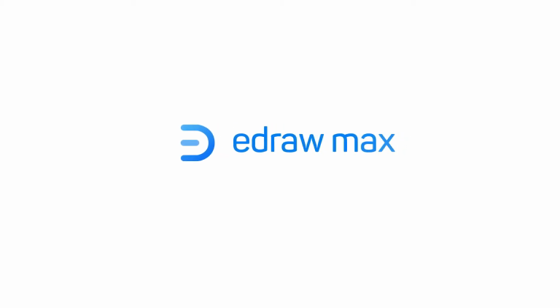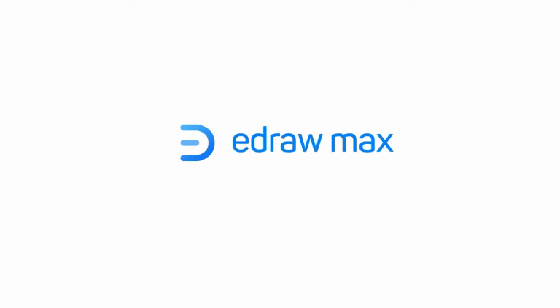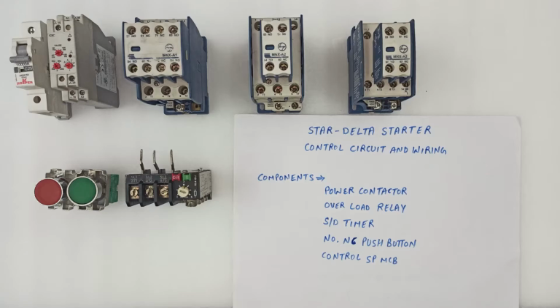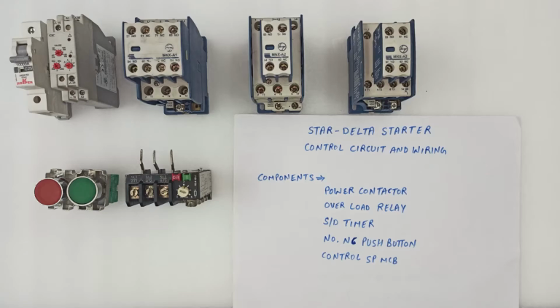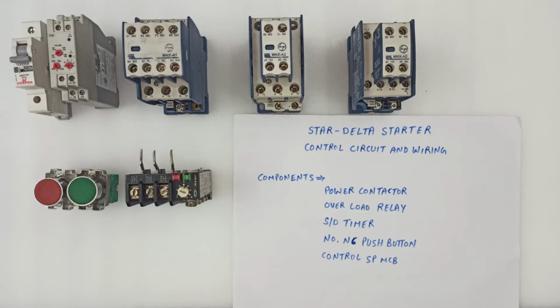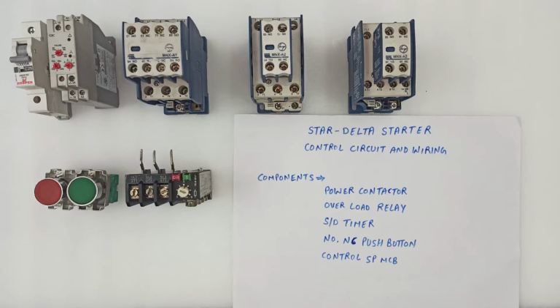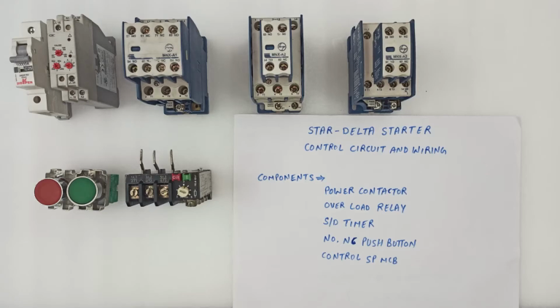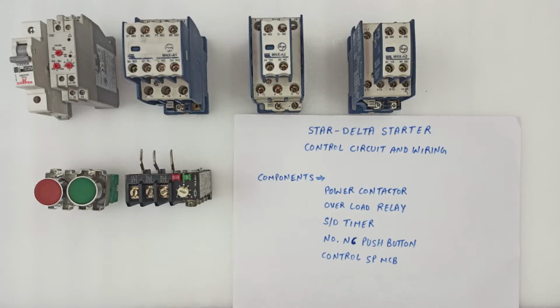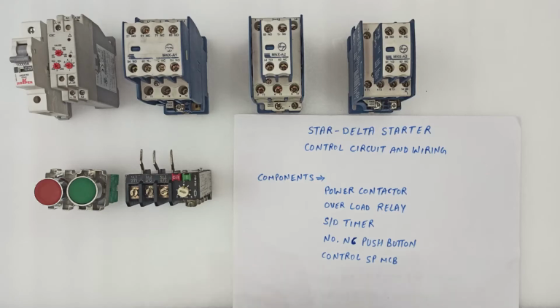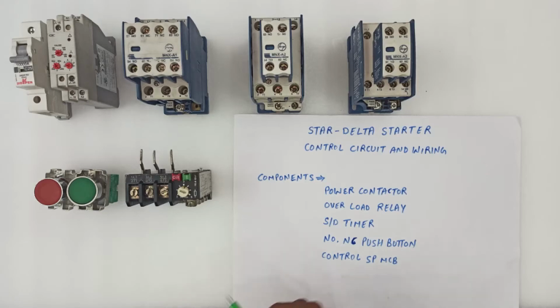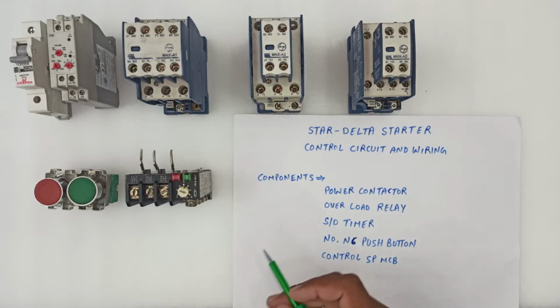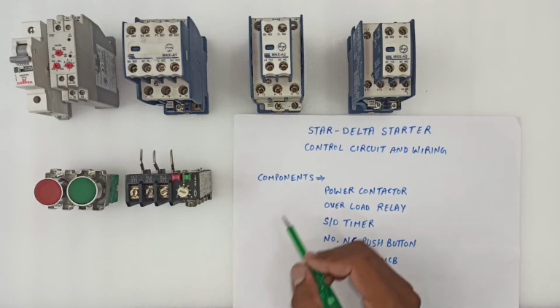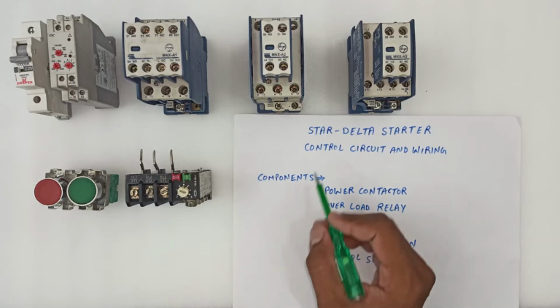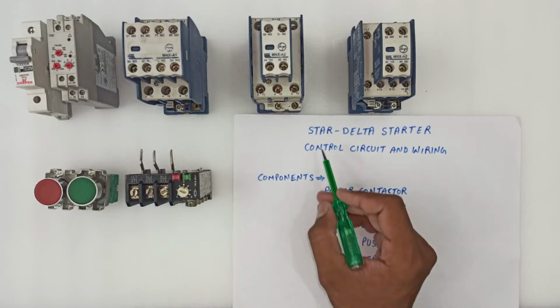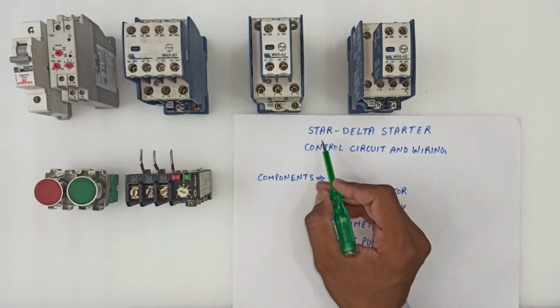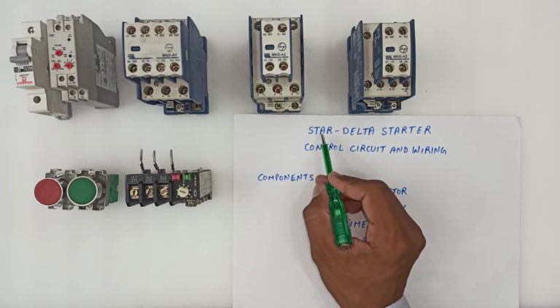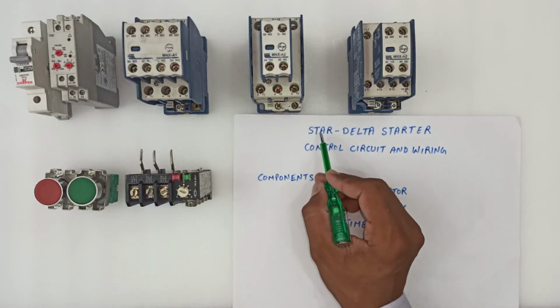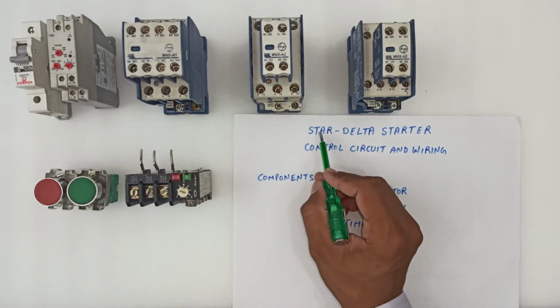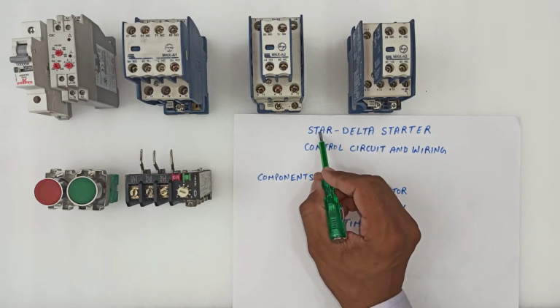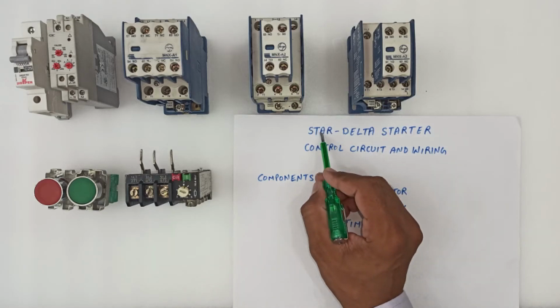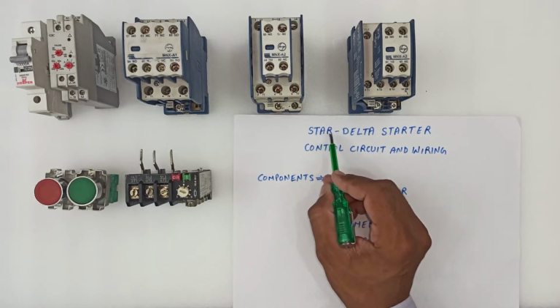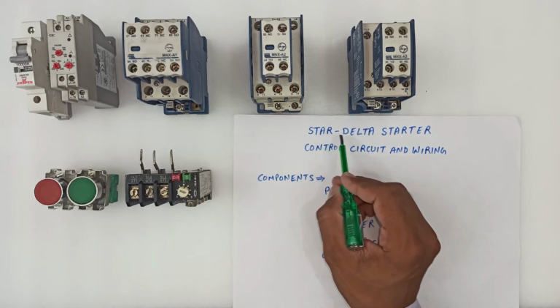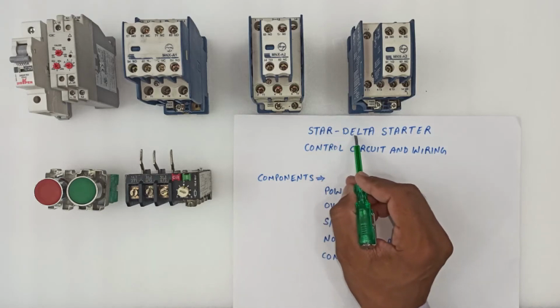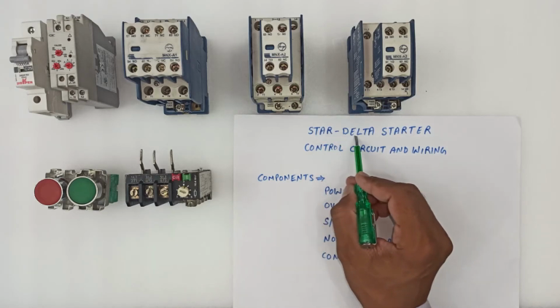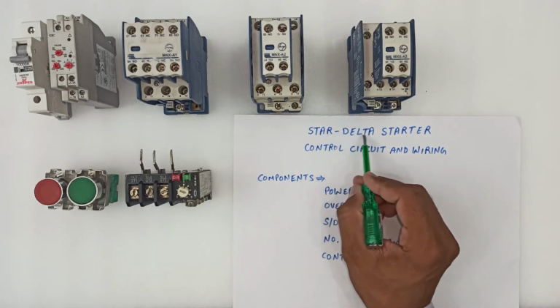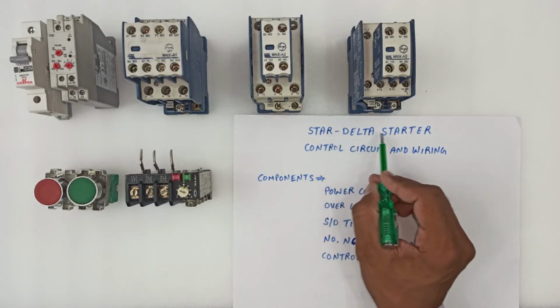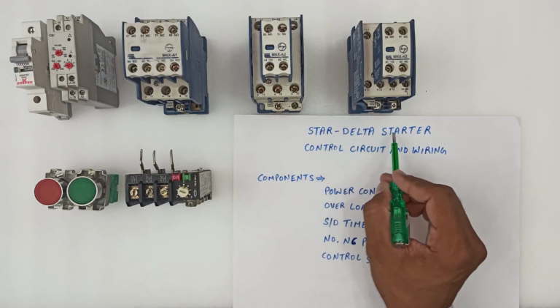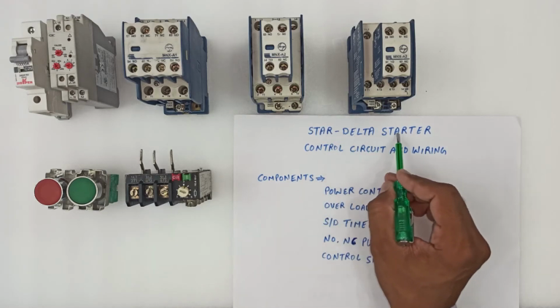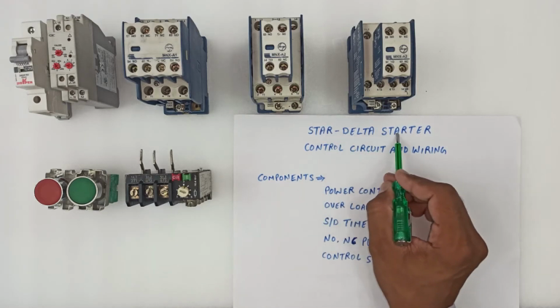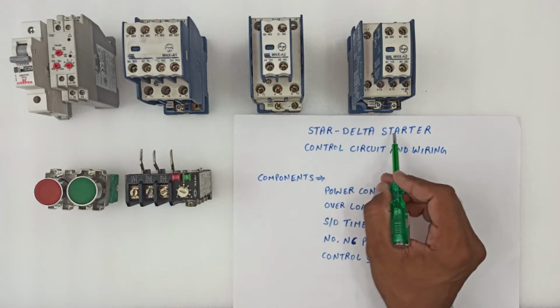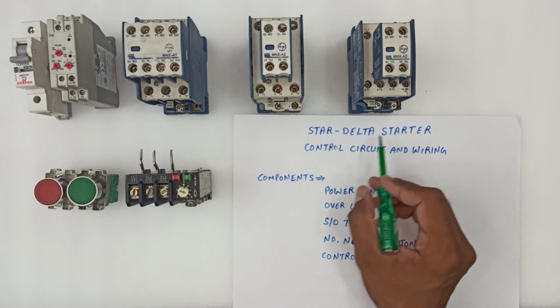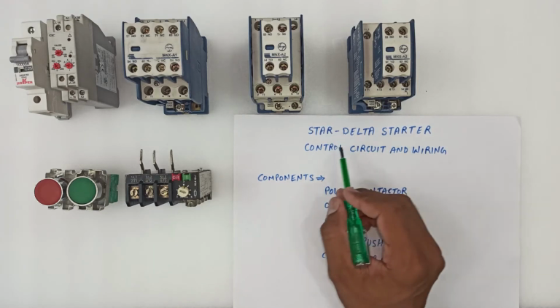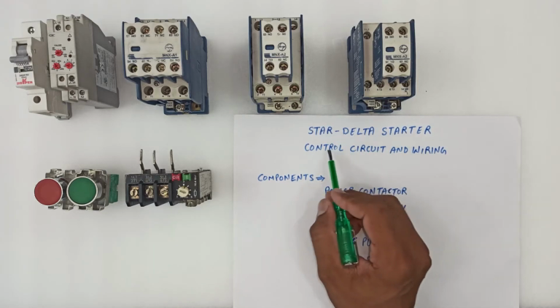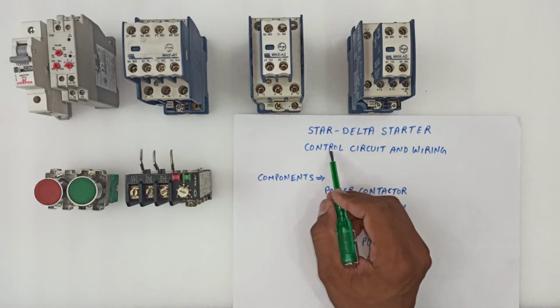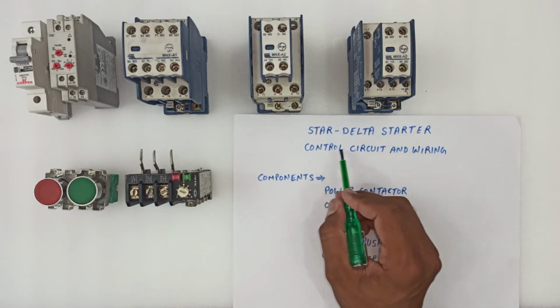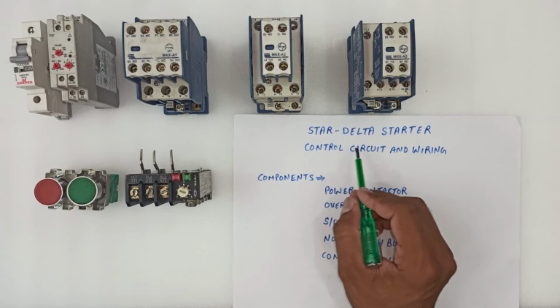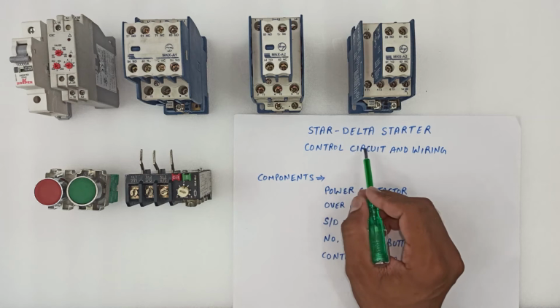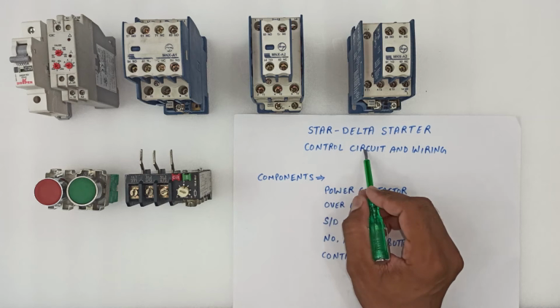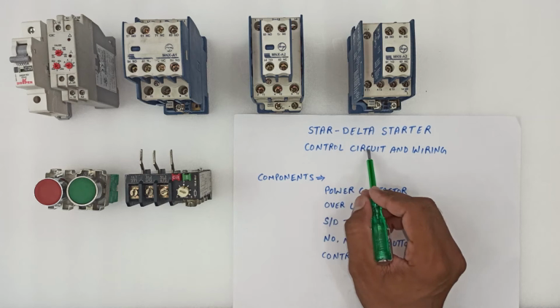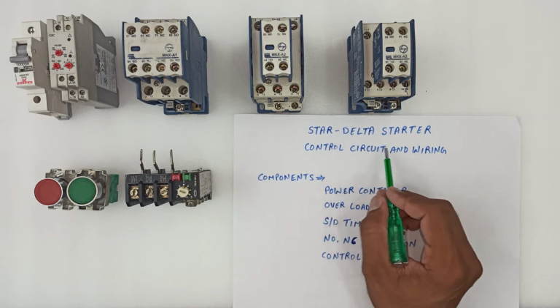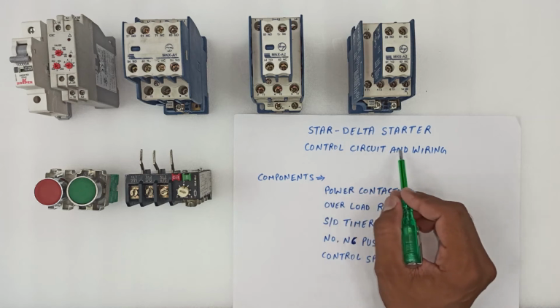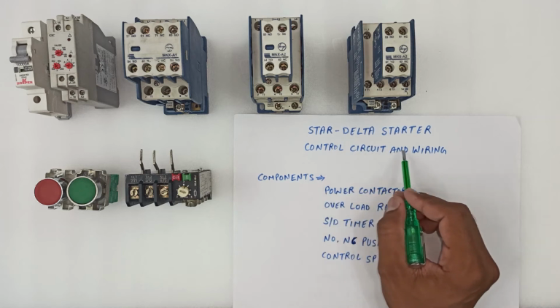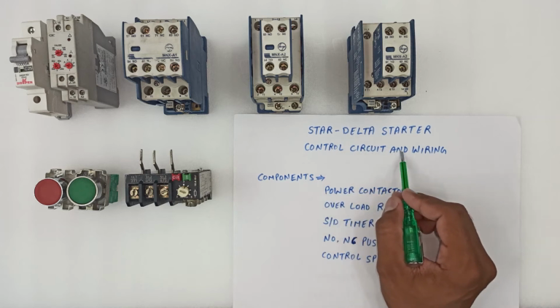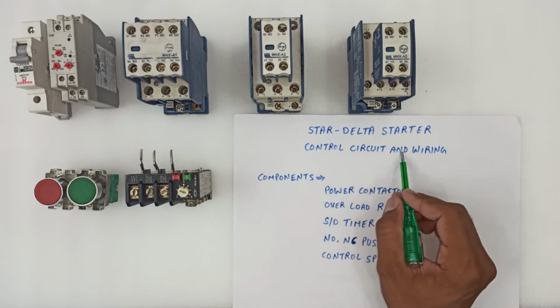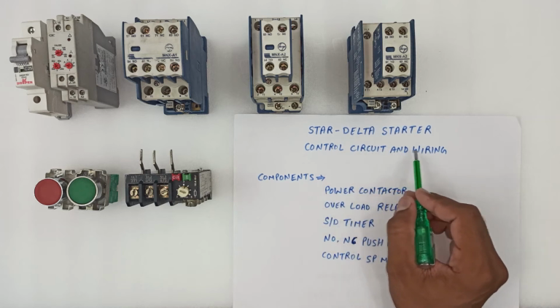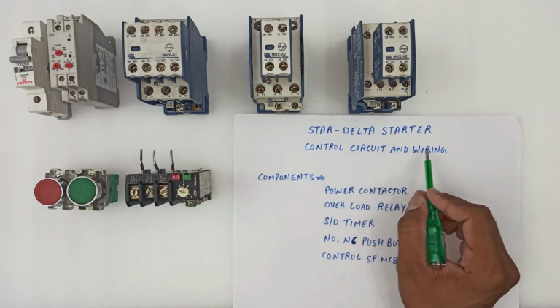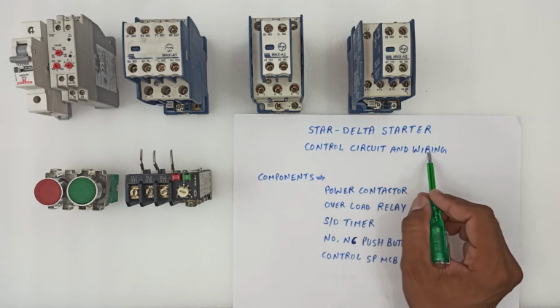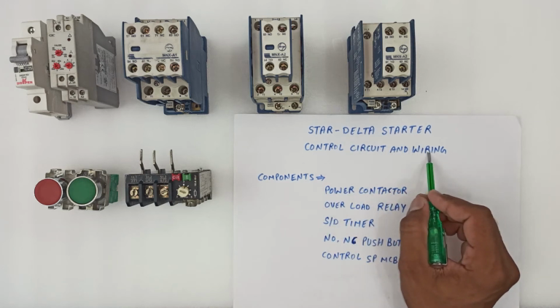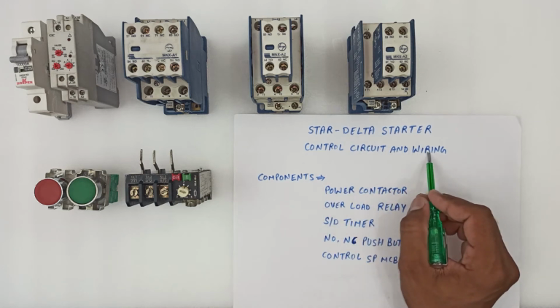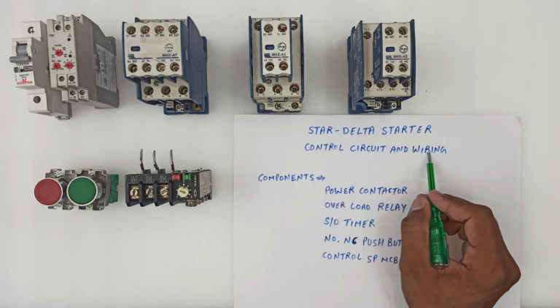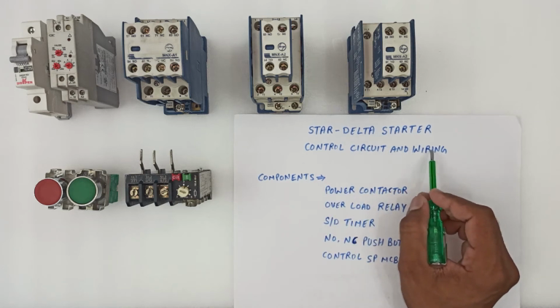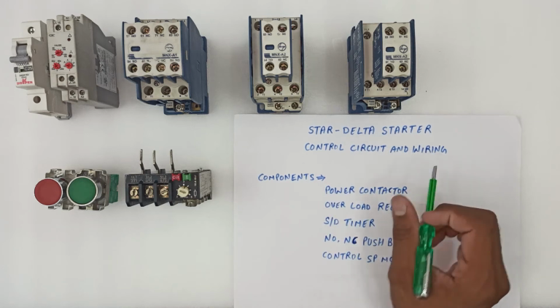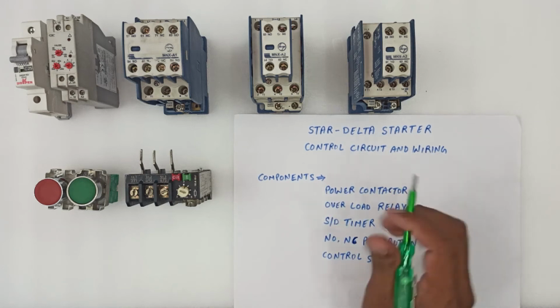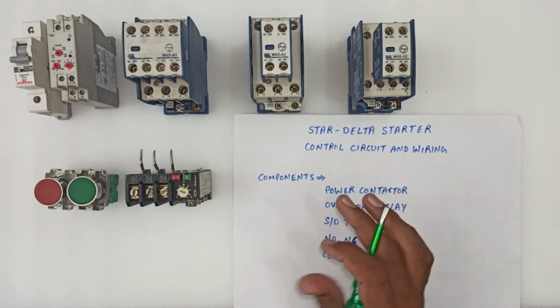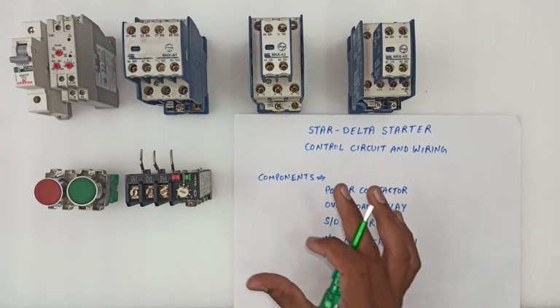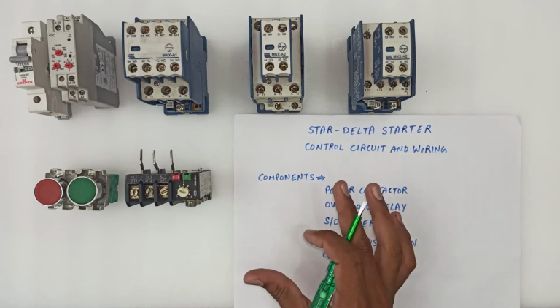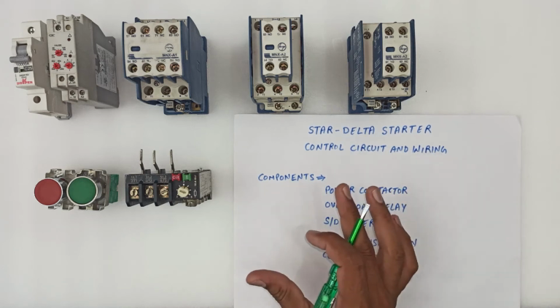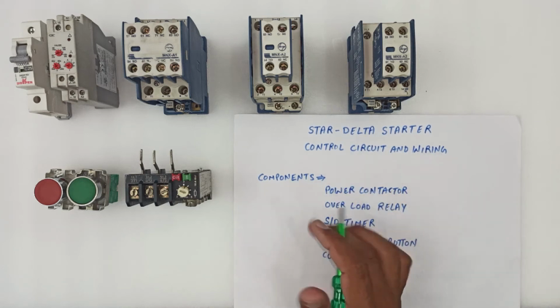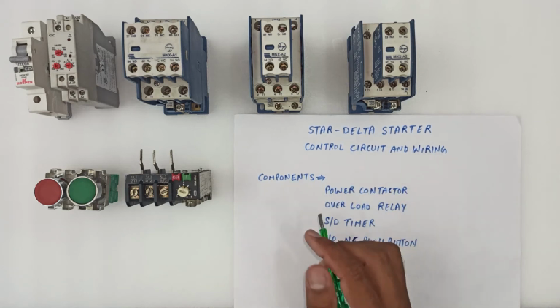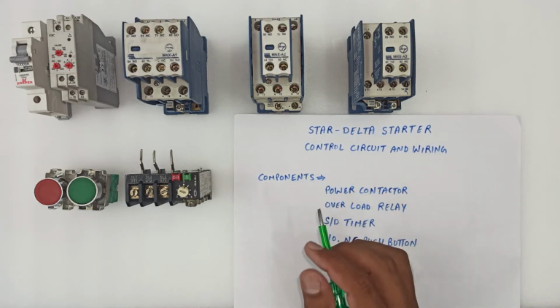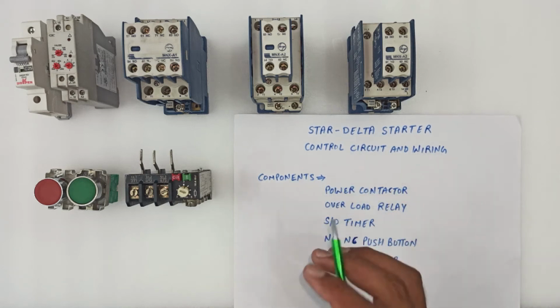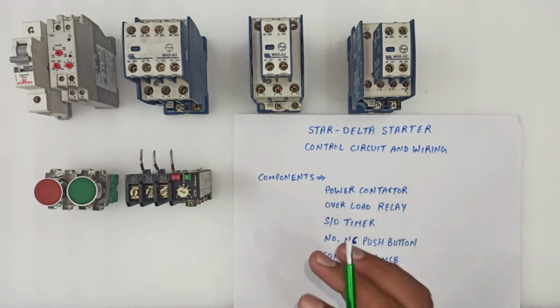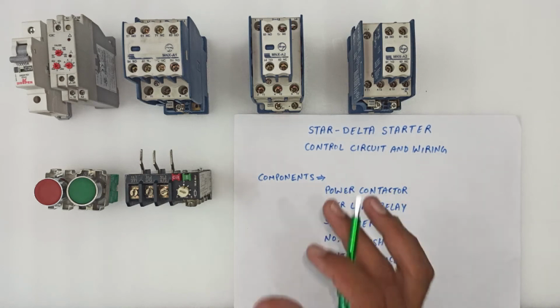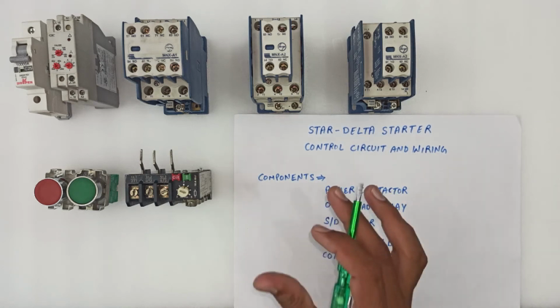Hi and welcome to eDraw Max. In this video we will learn about the star-delta starter control circuit and its wiring.